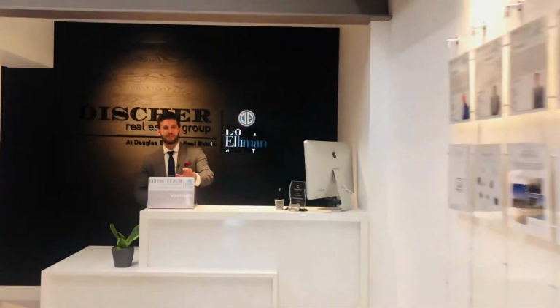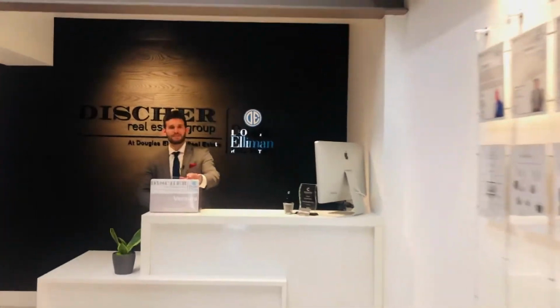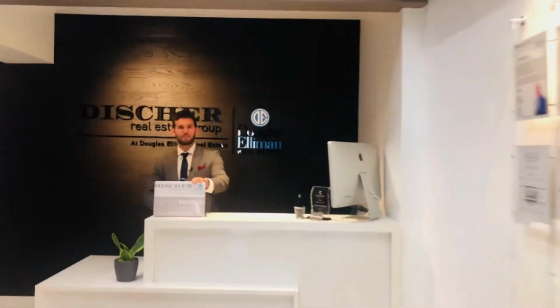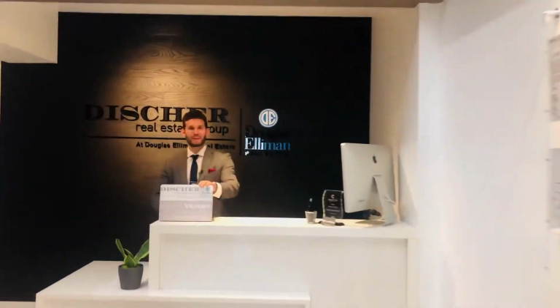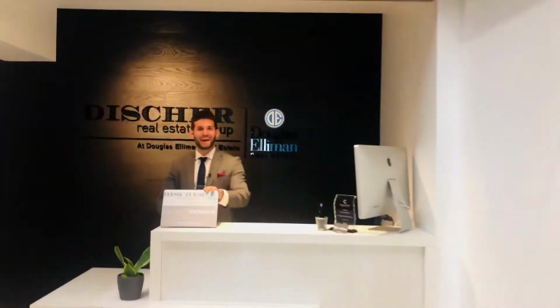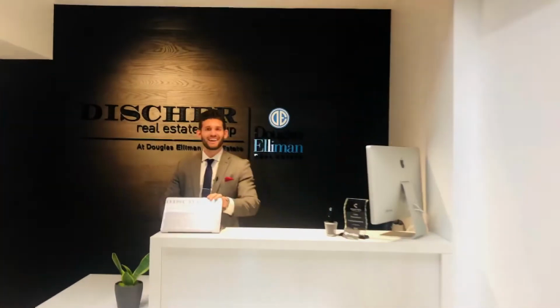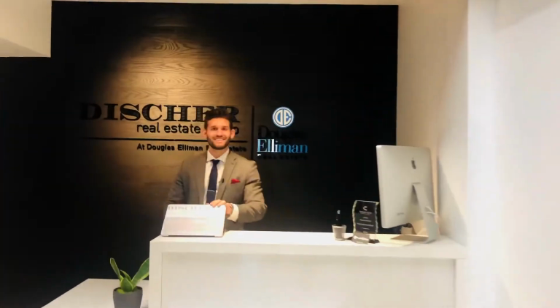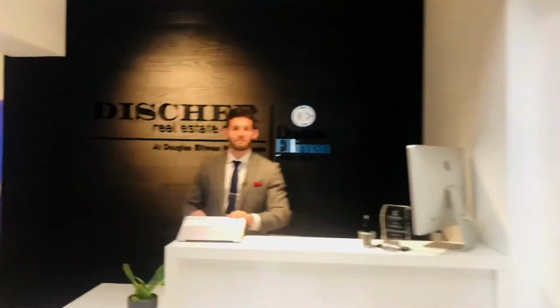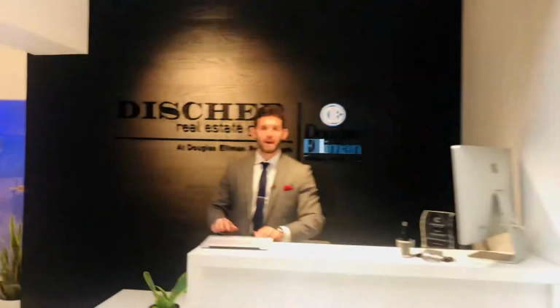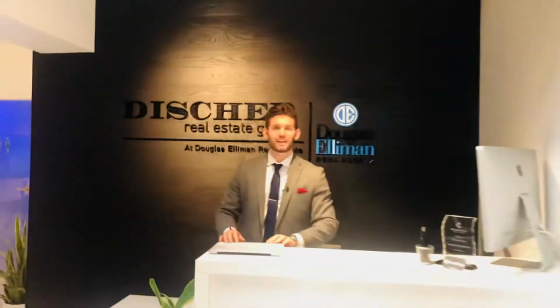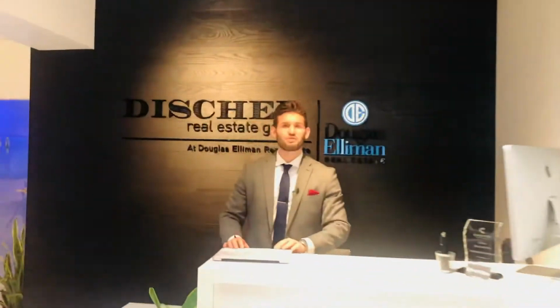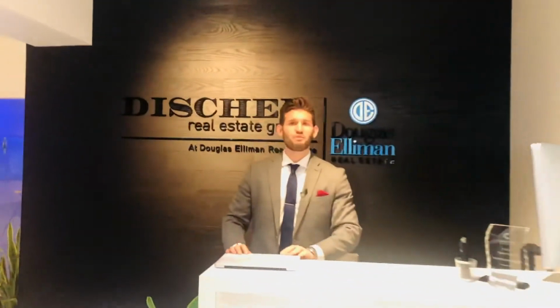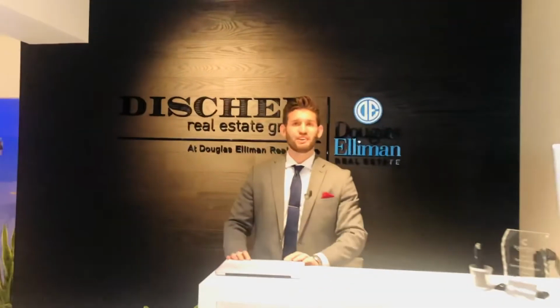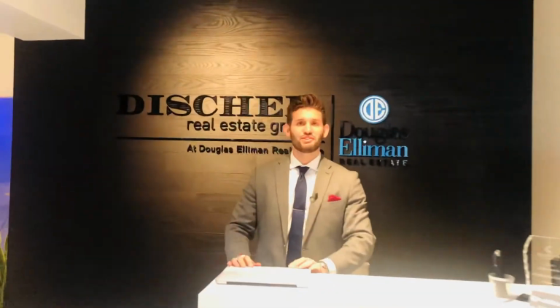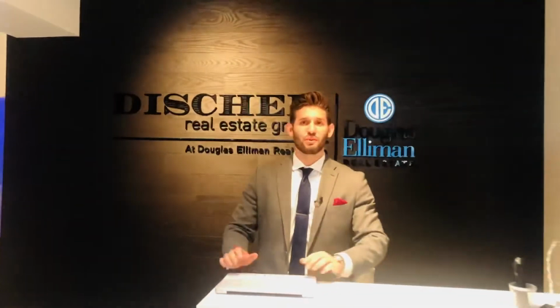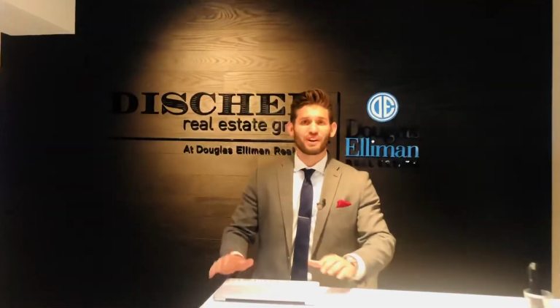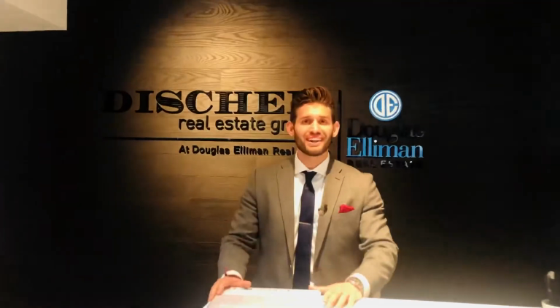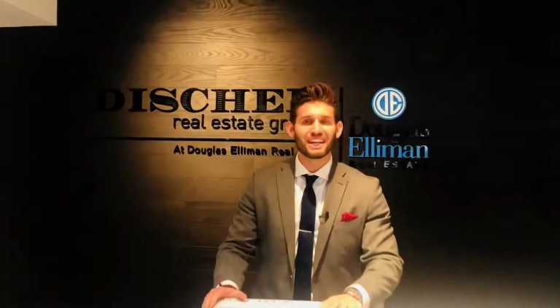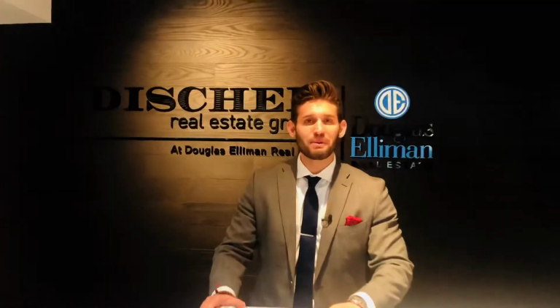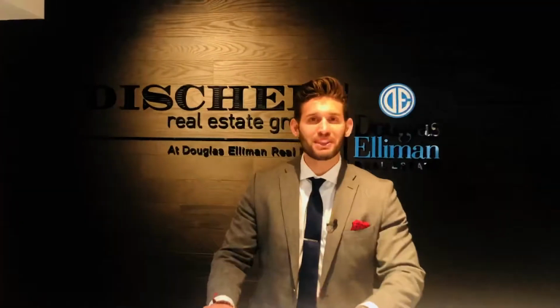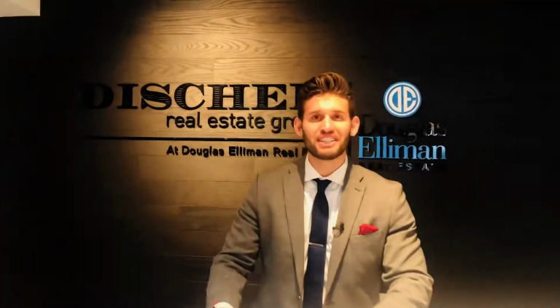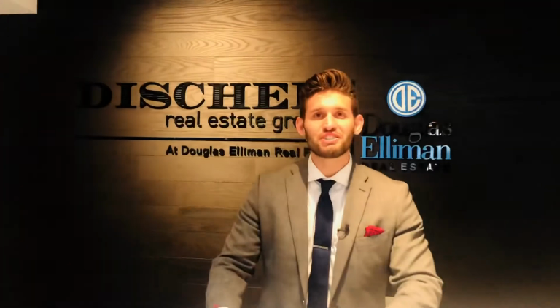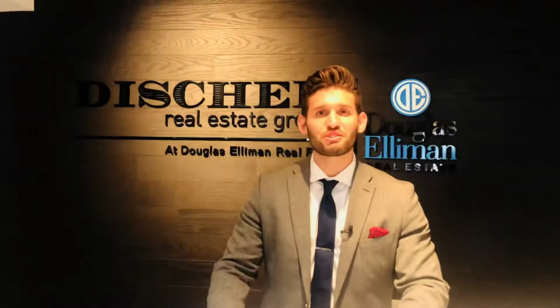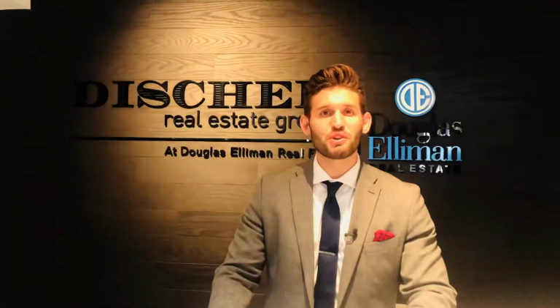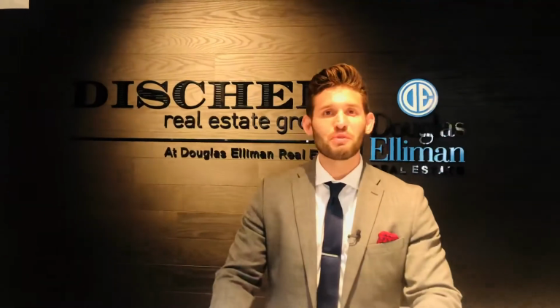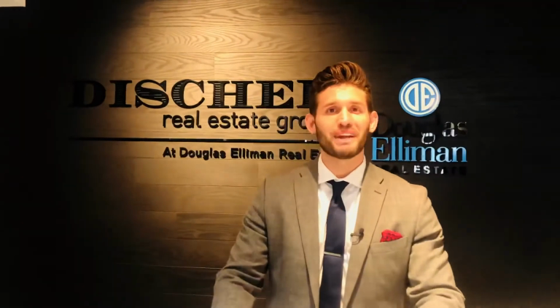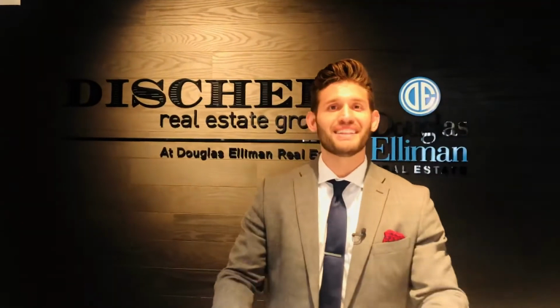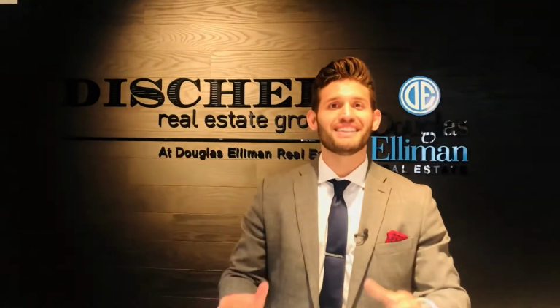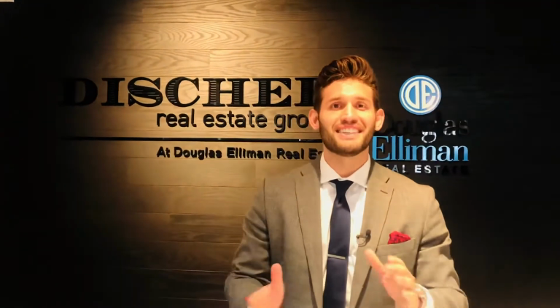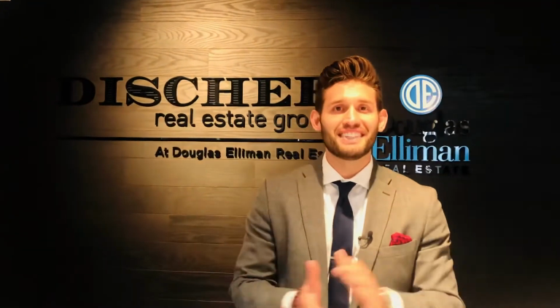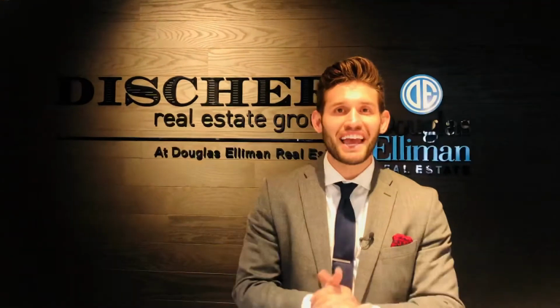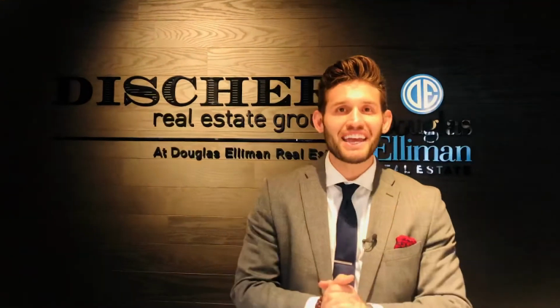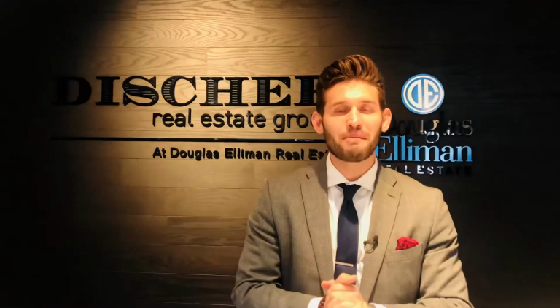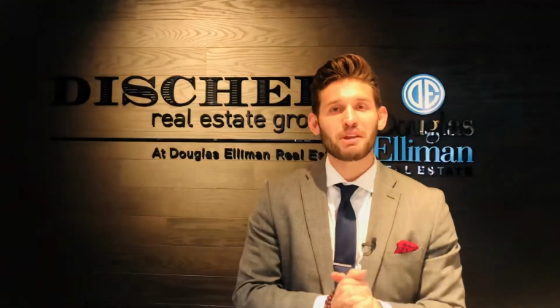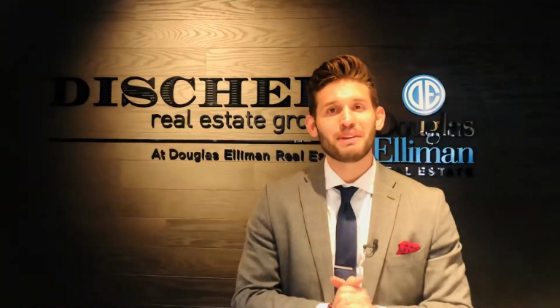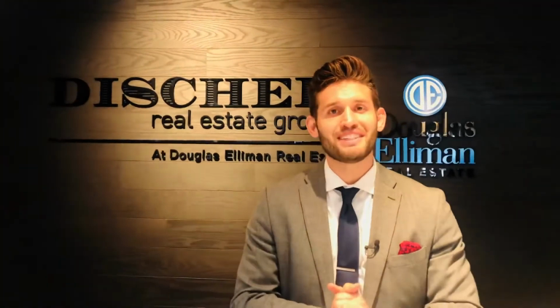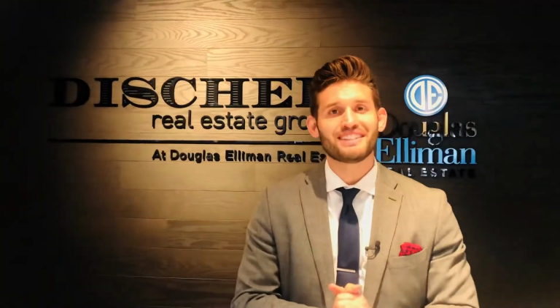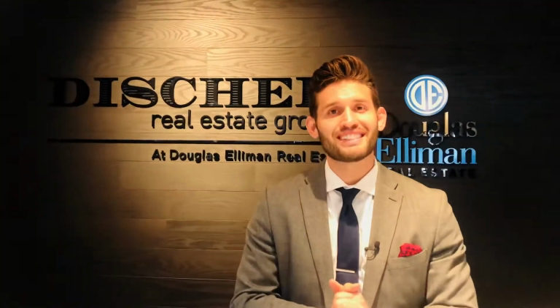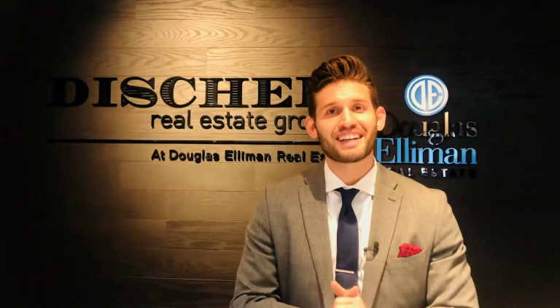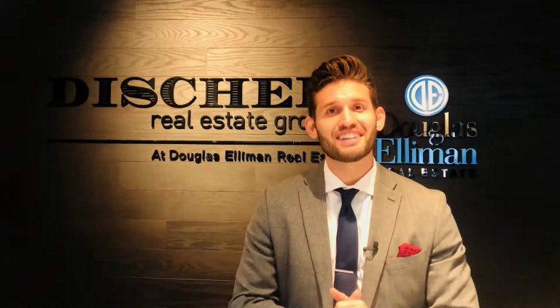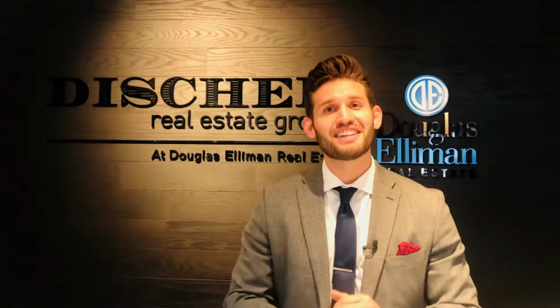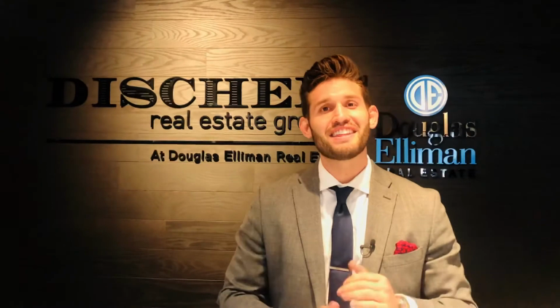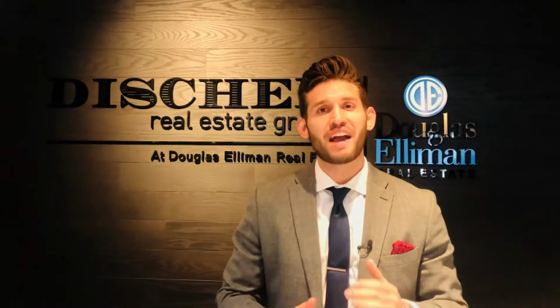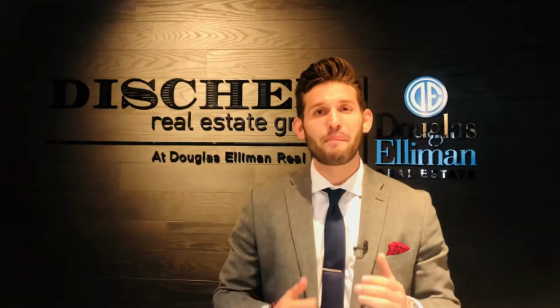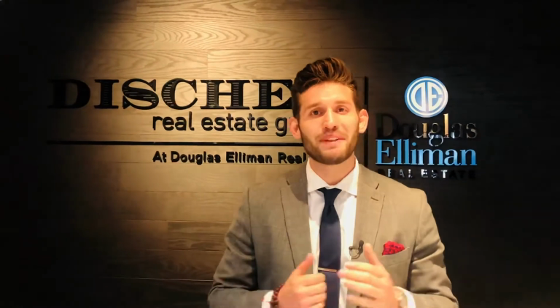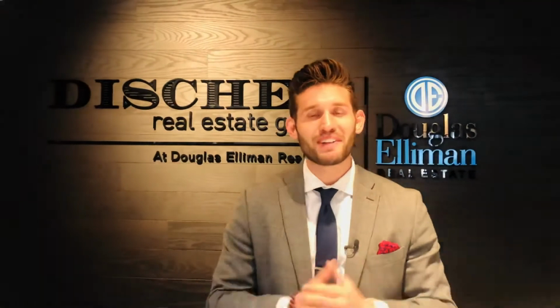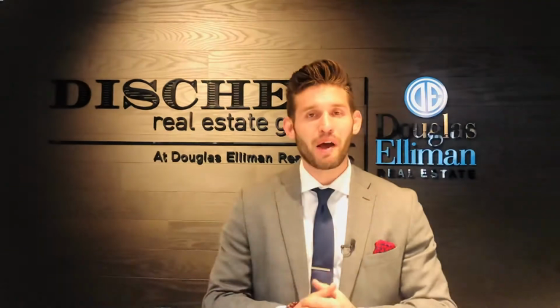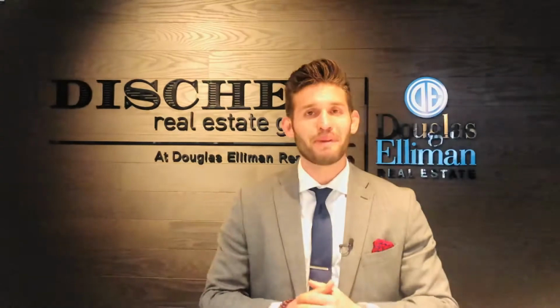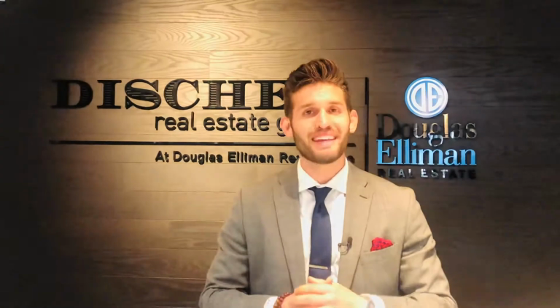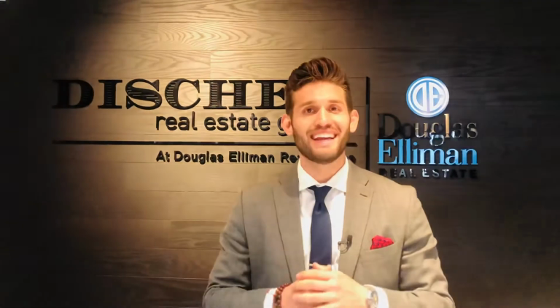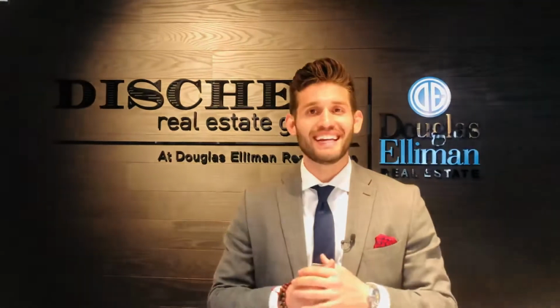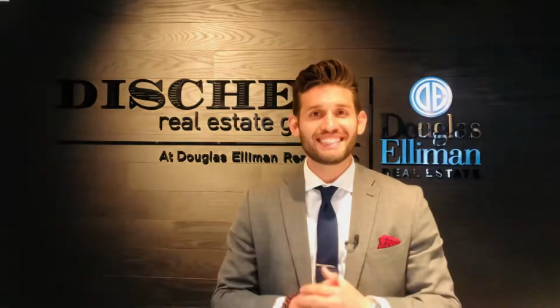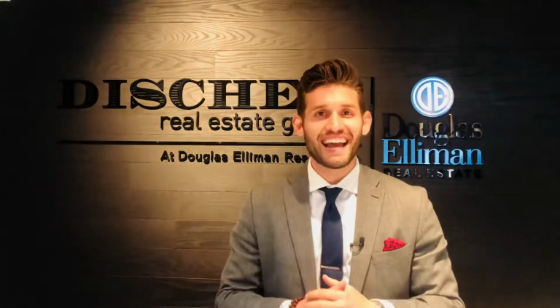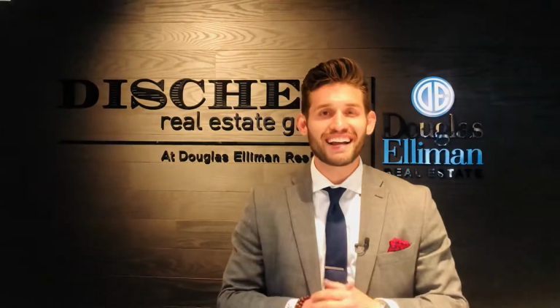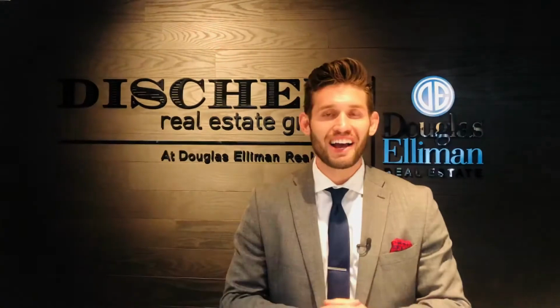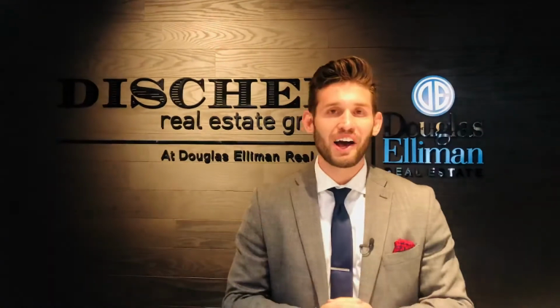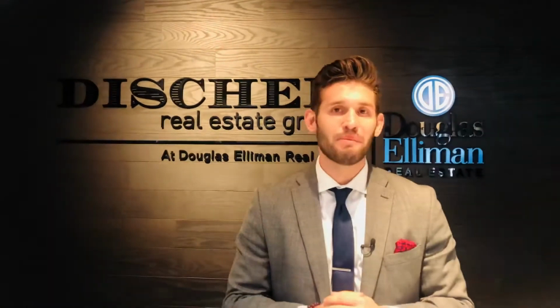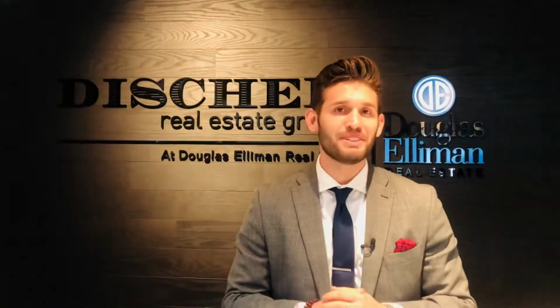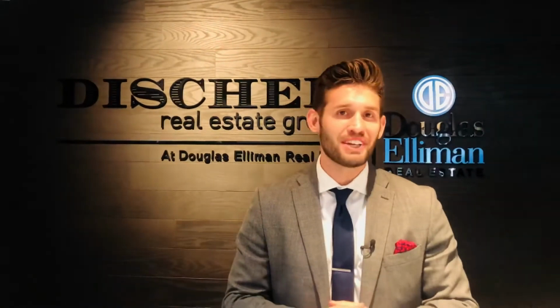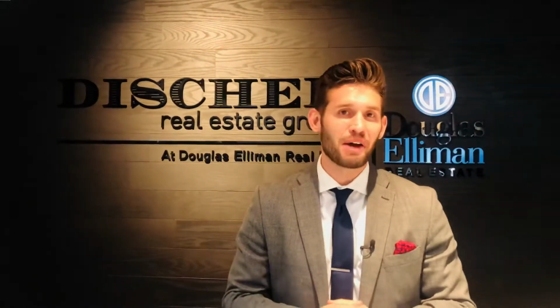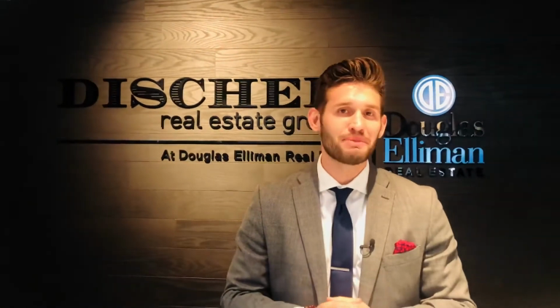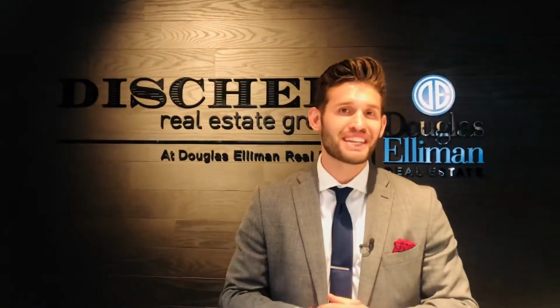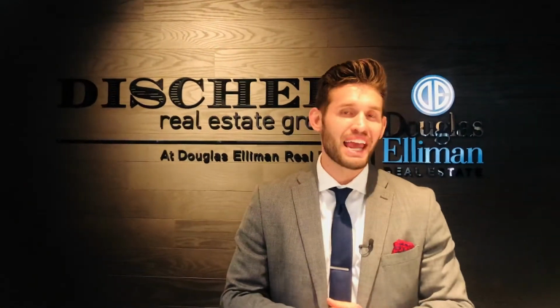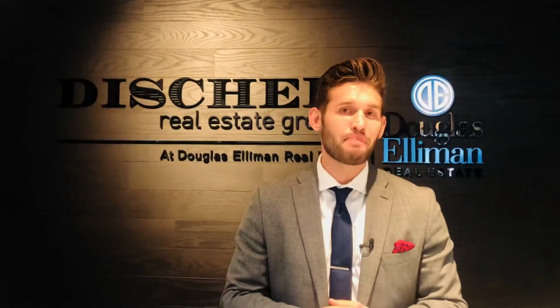What's up guys? Maxwell Ventura here with The Disher Group, and today I'm going to be discussing the up-and-coming tech hub dubbed Campus at Horton, which plans to transform Horton Plaza.